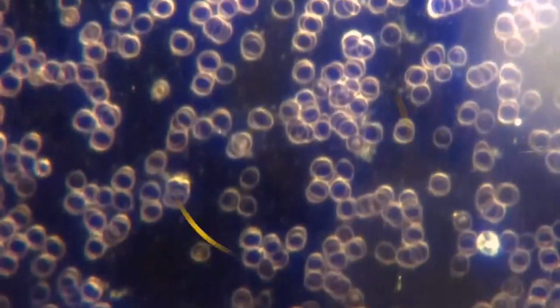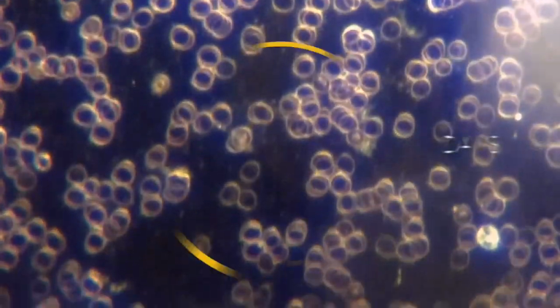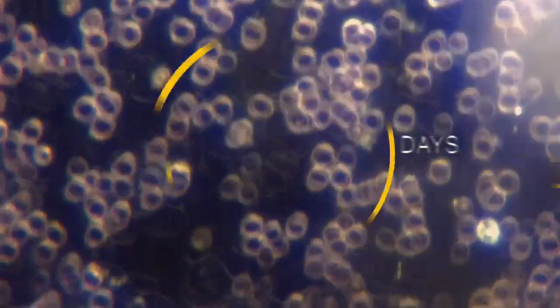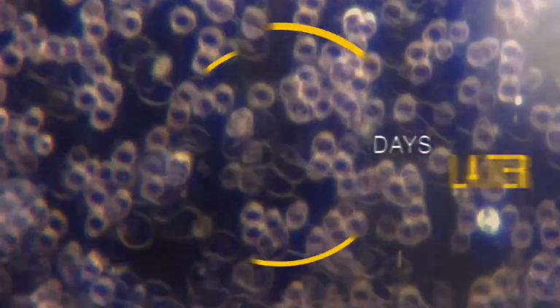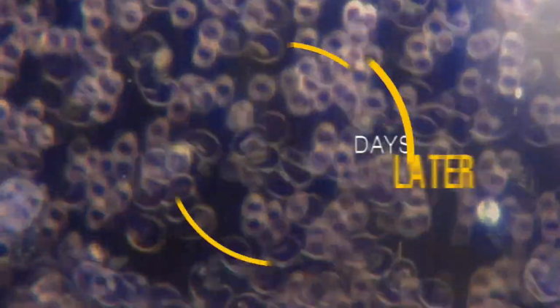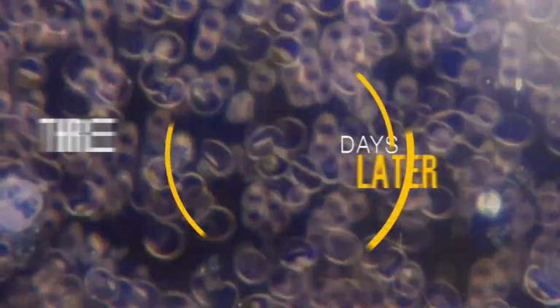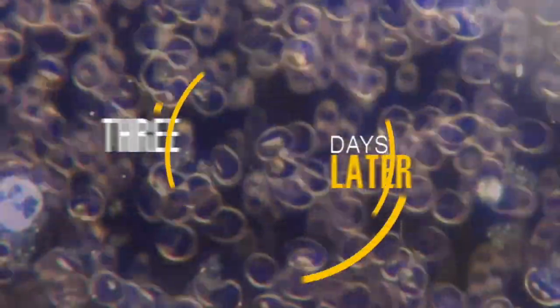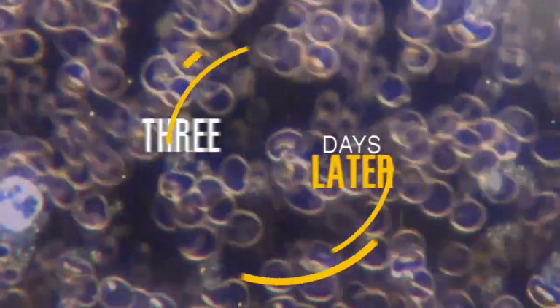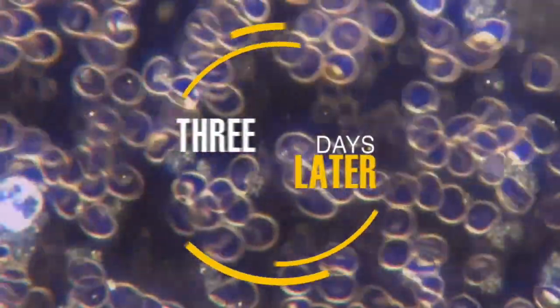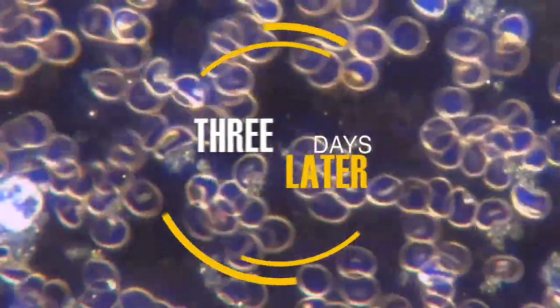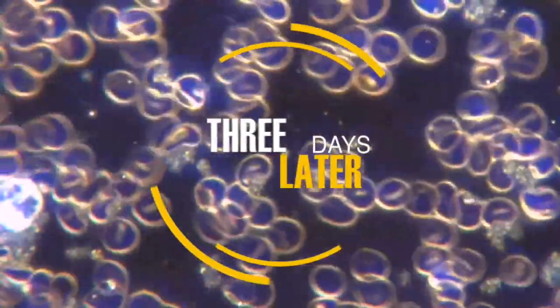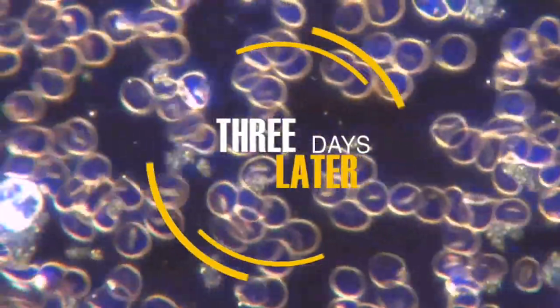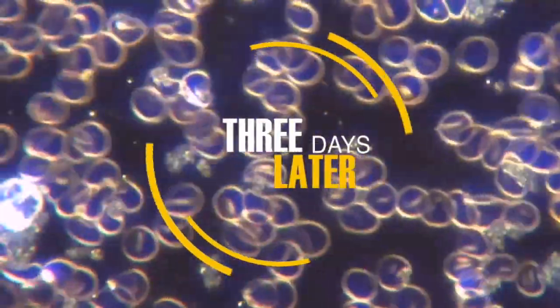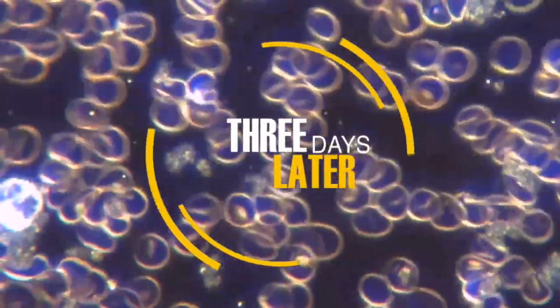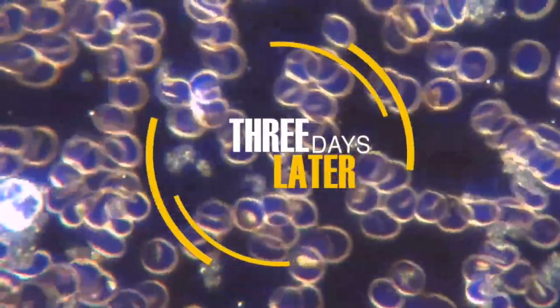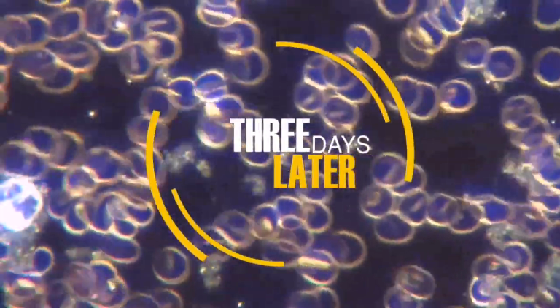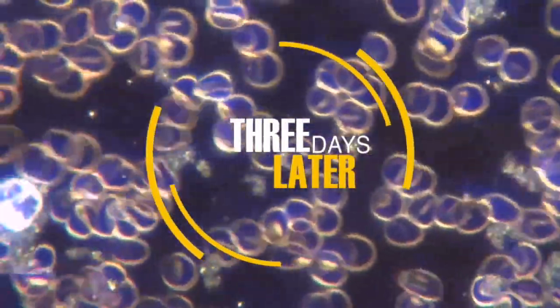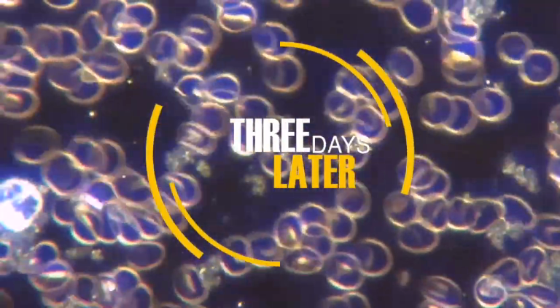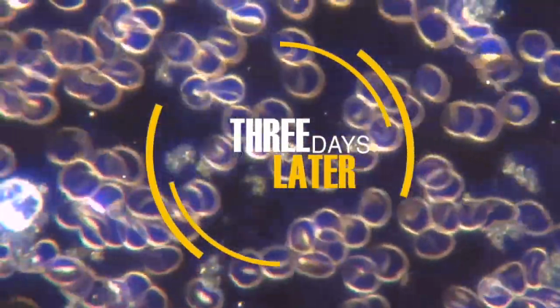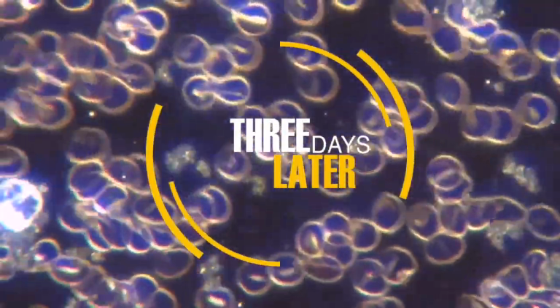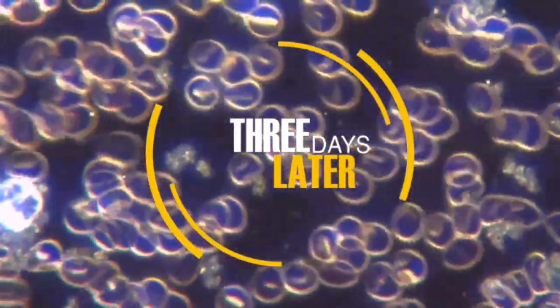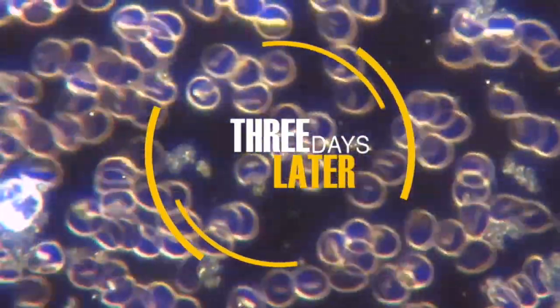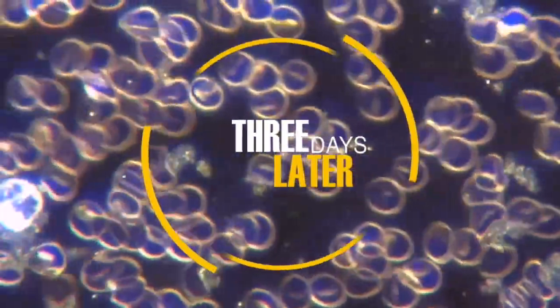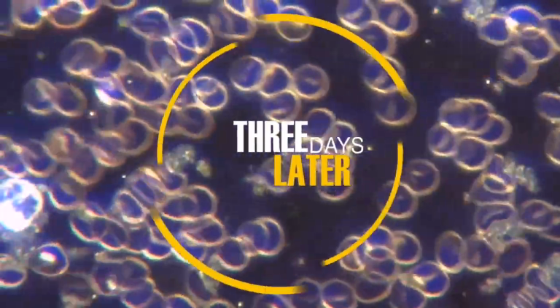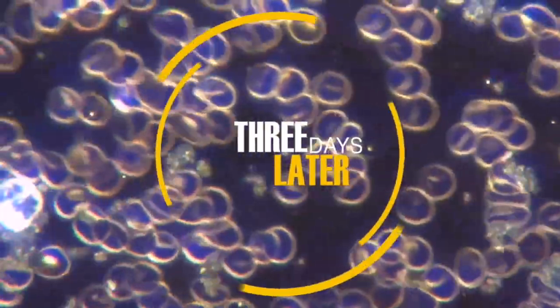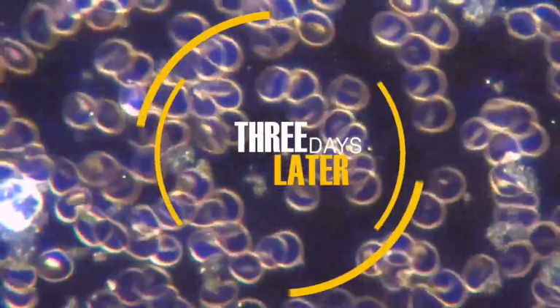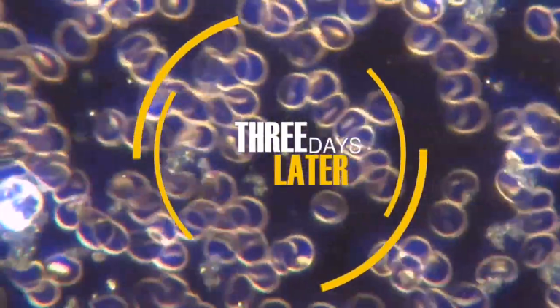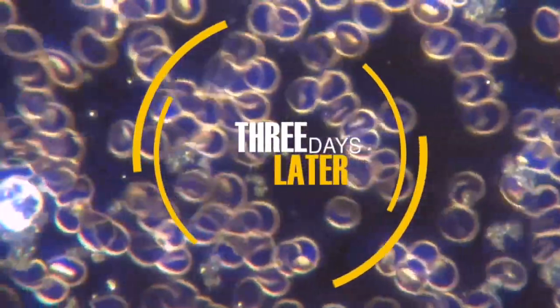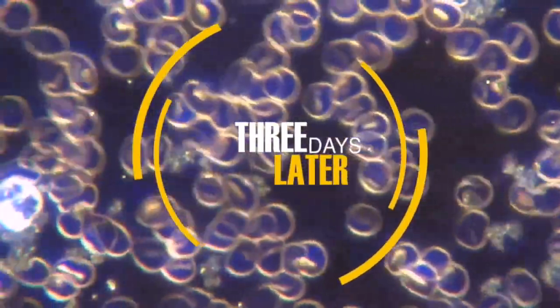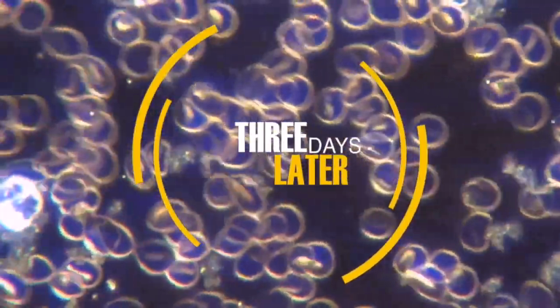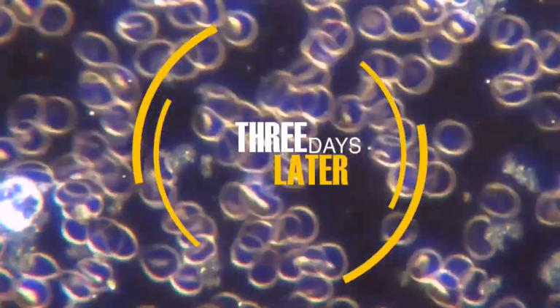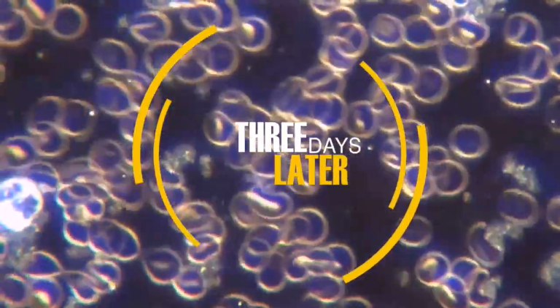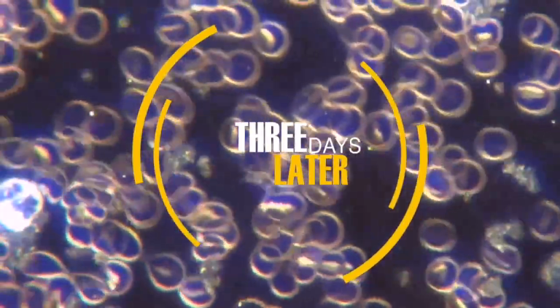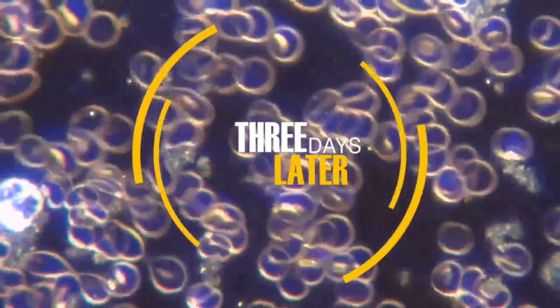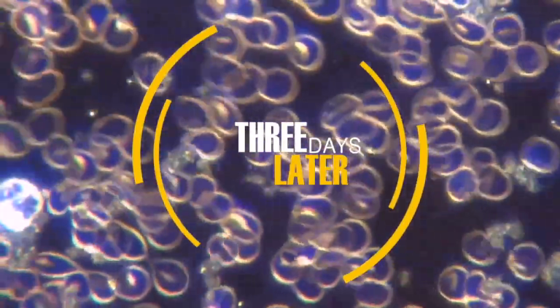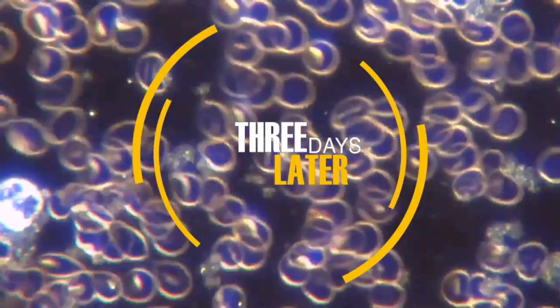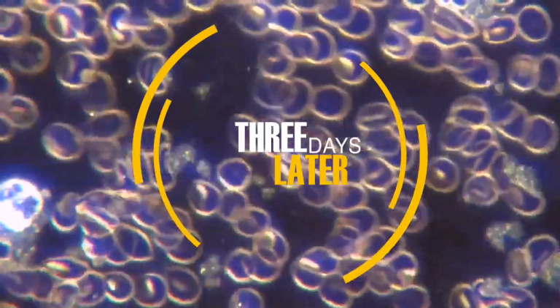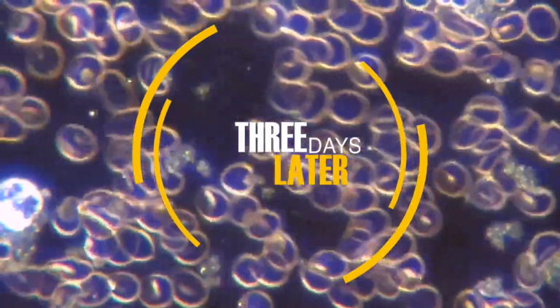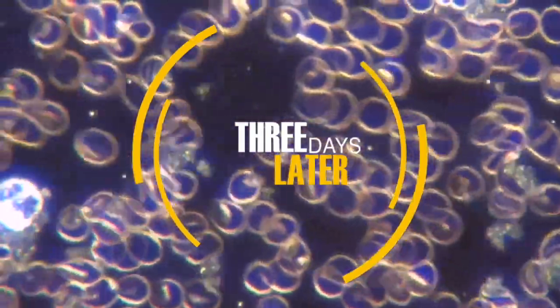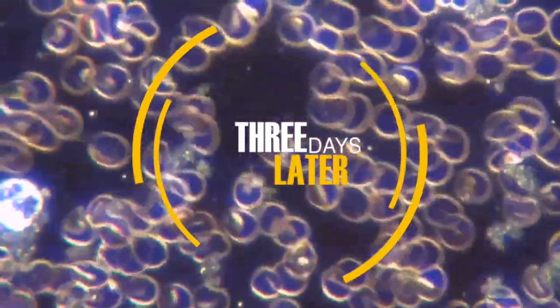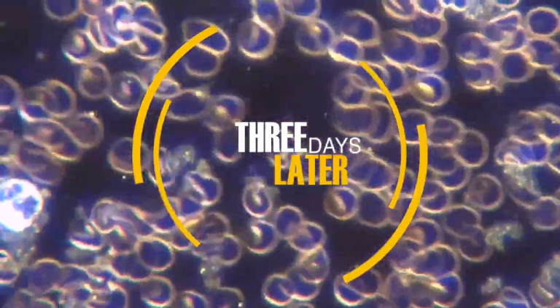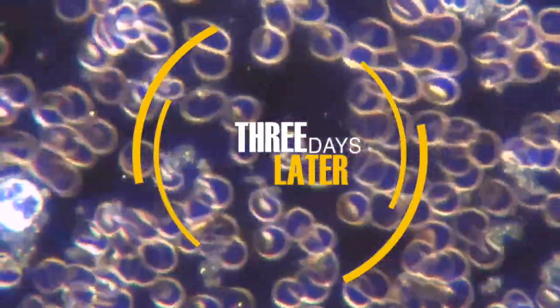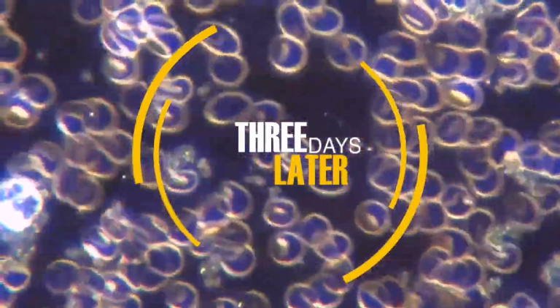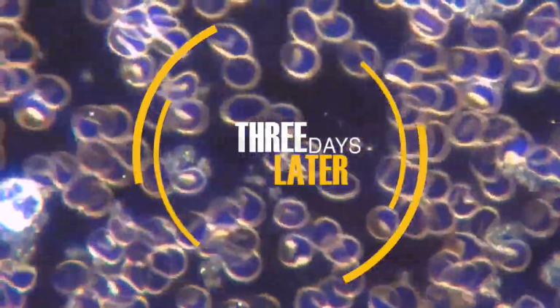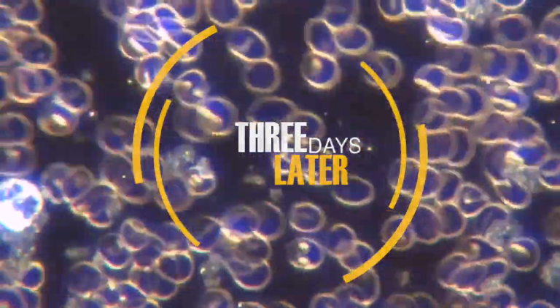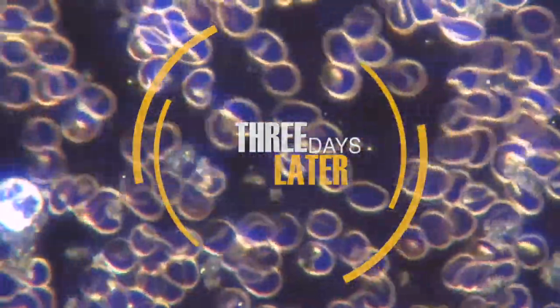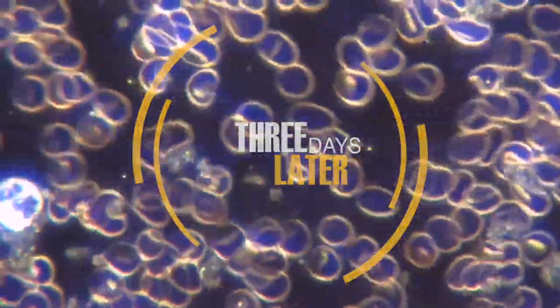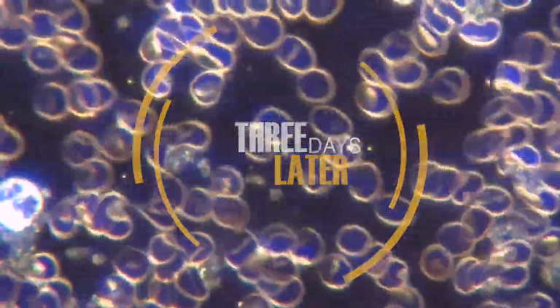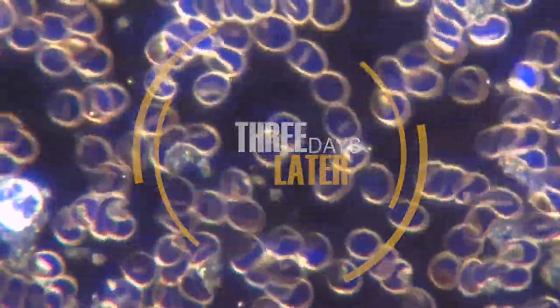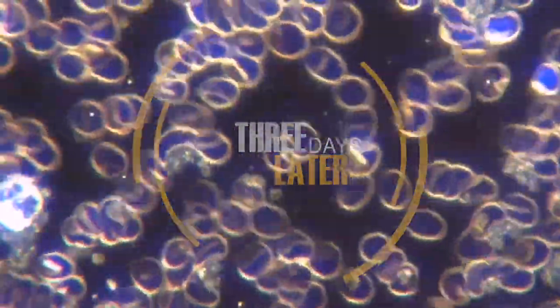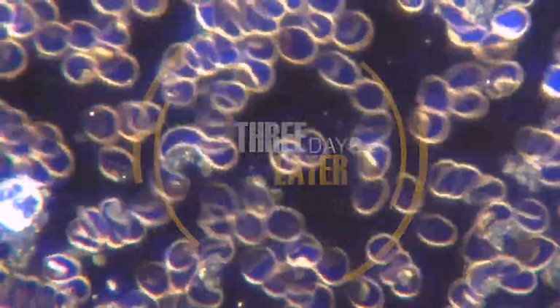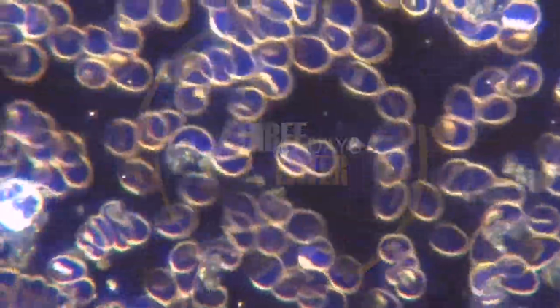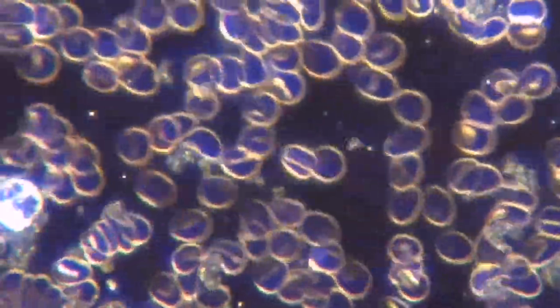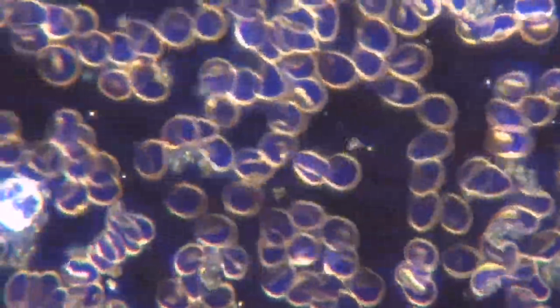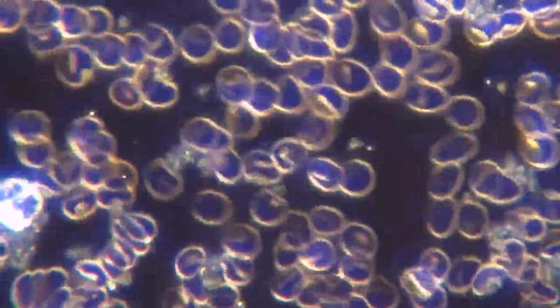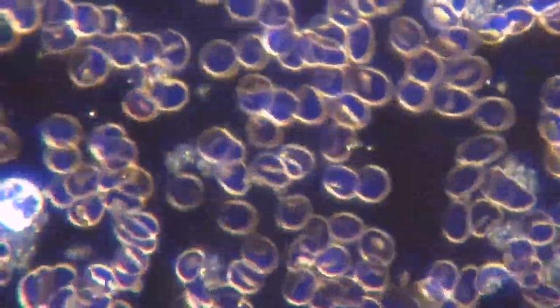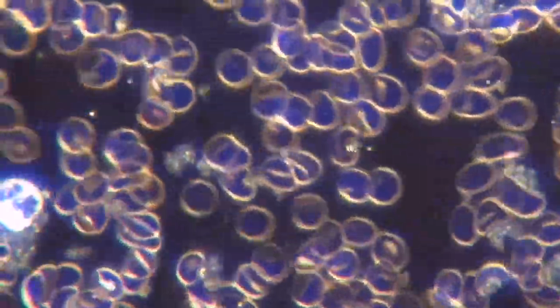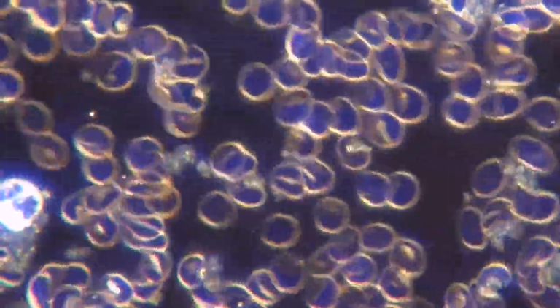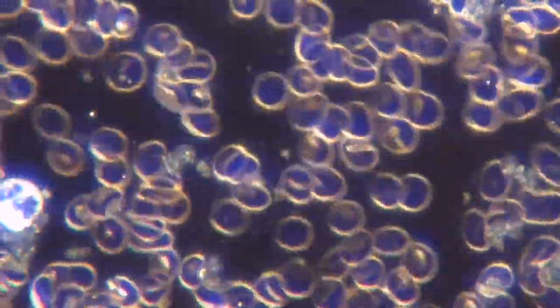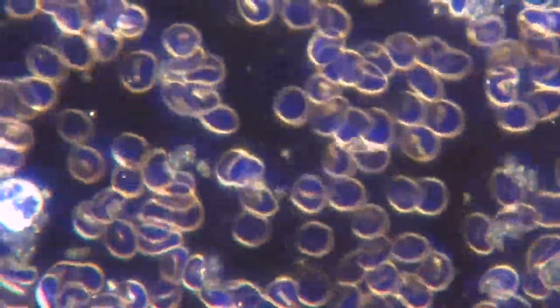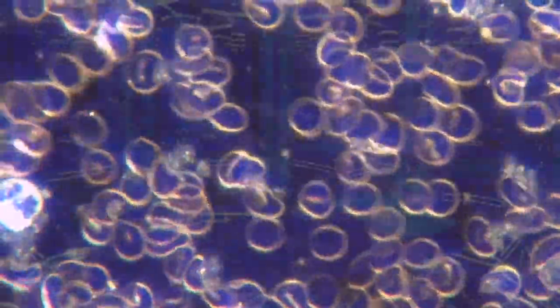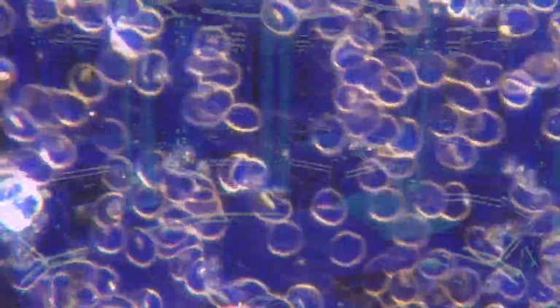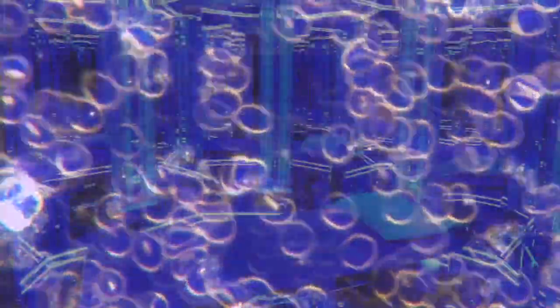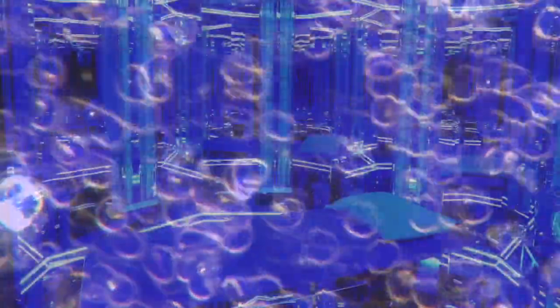Three days later, another blood sample was taken before the Blue Room session. There is still very little Rouleaux.